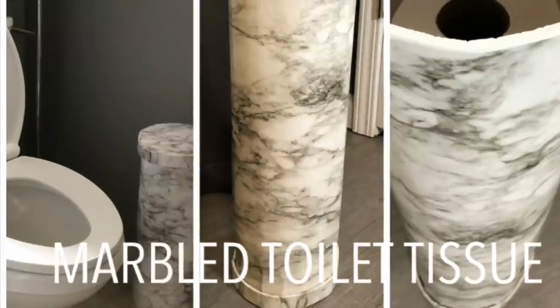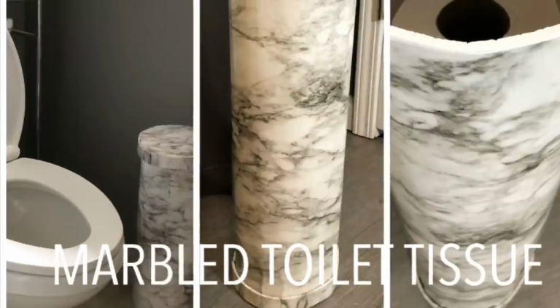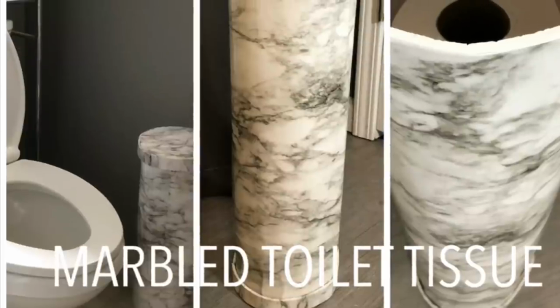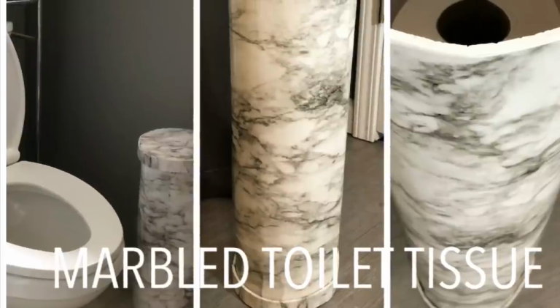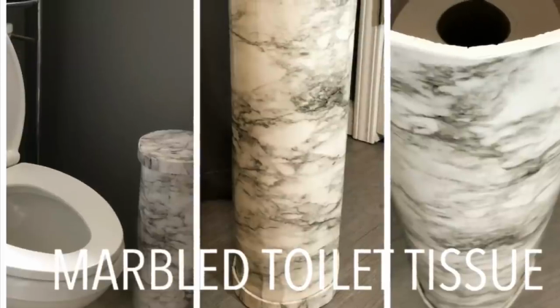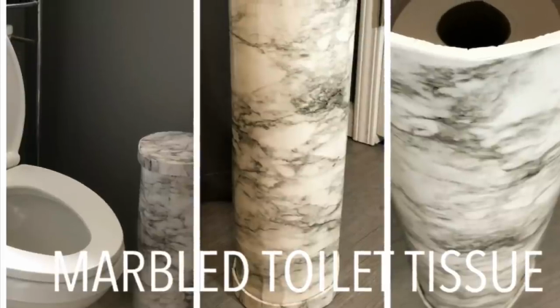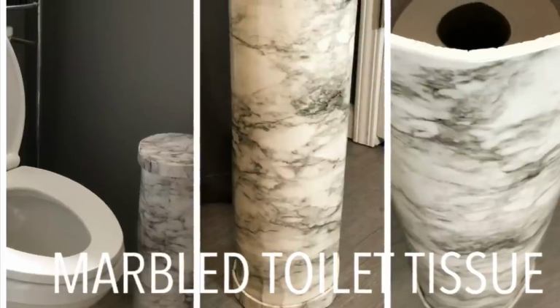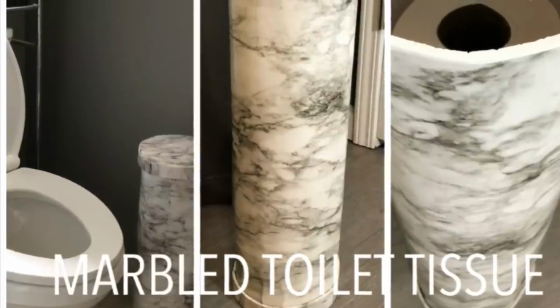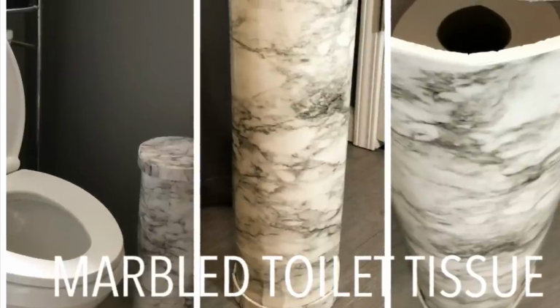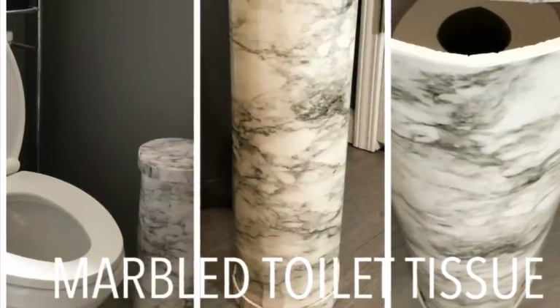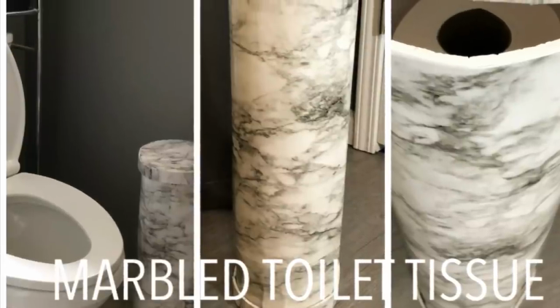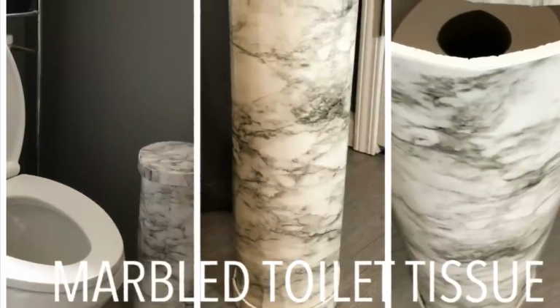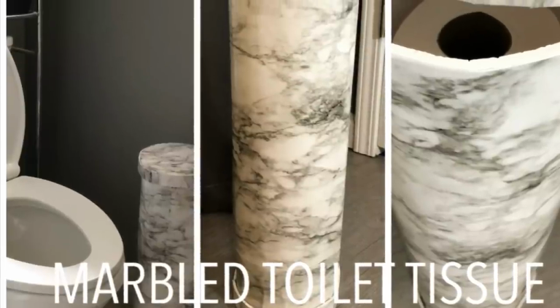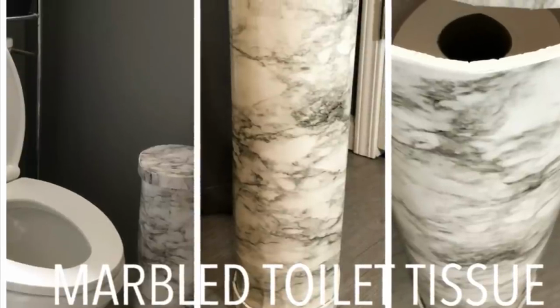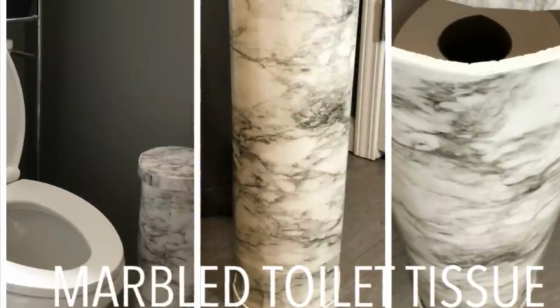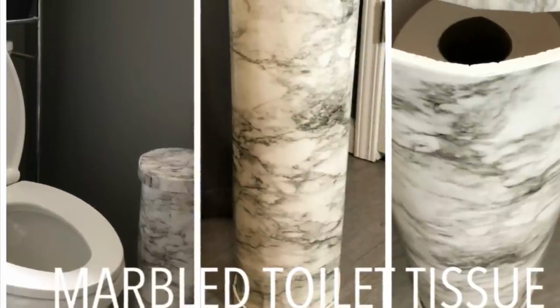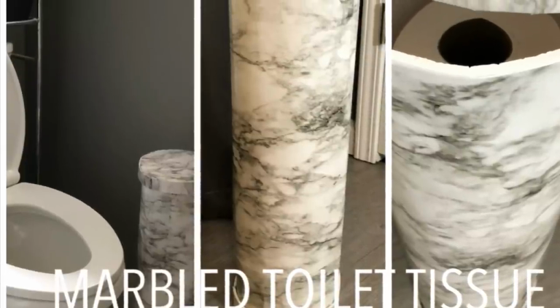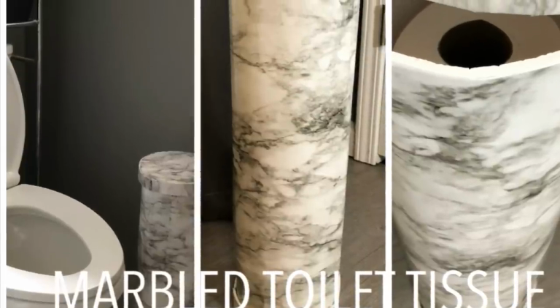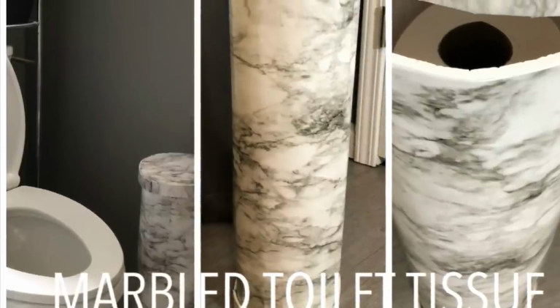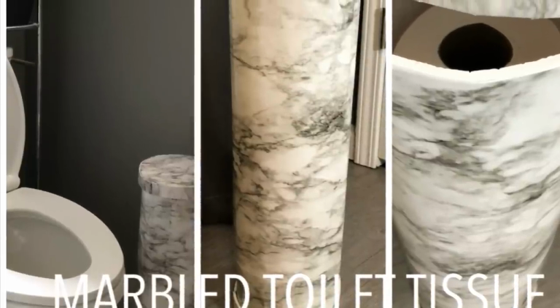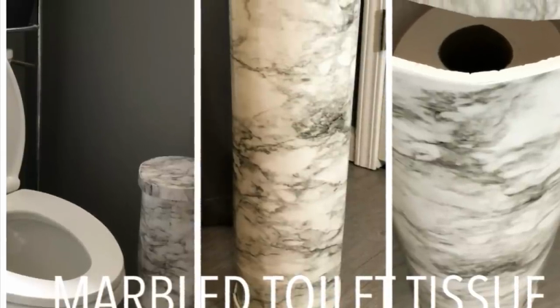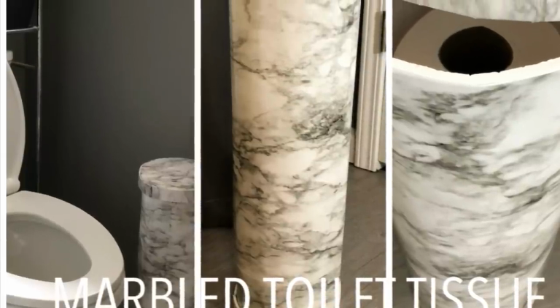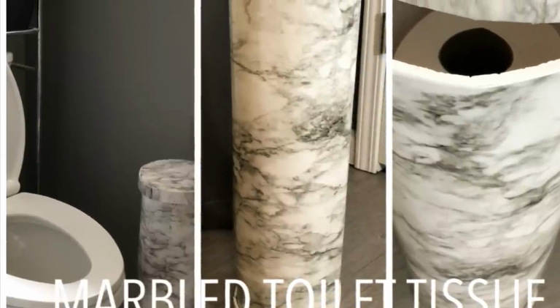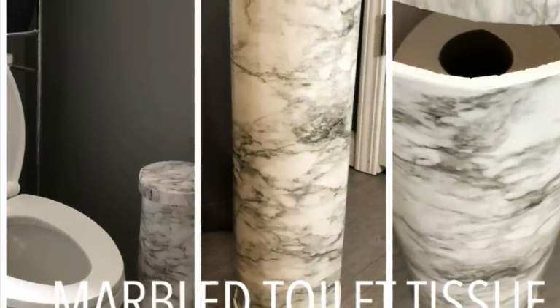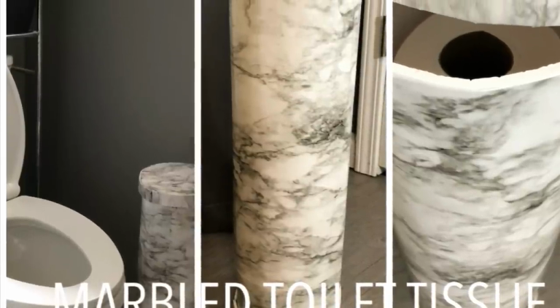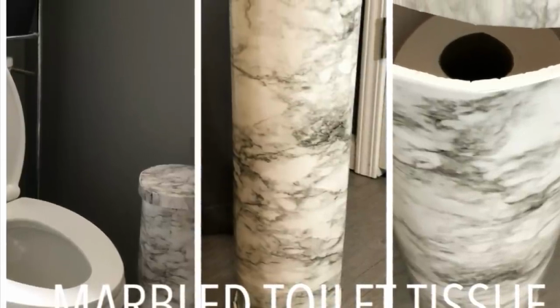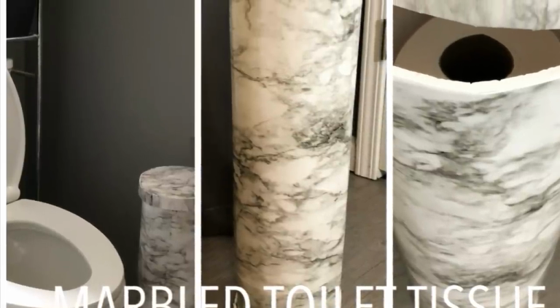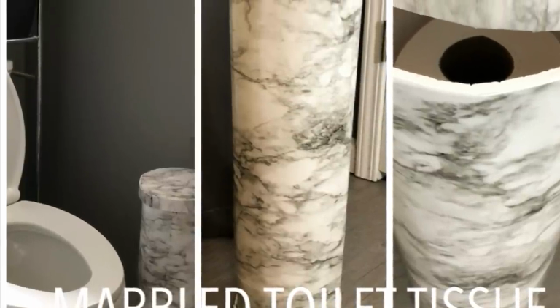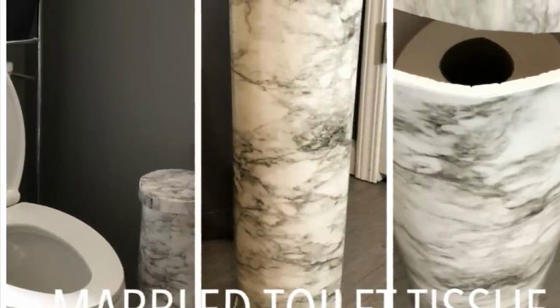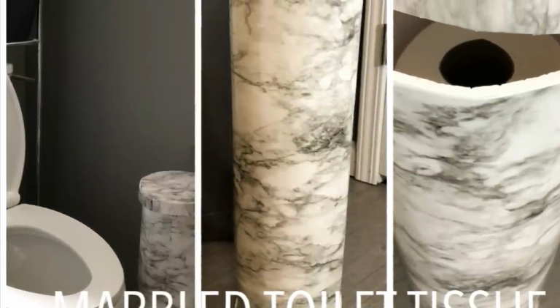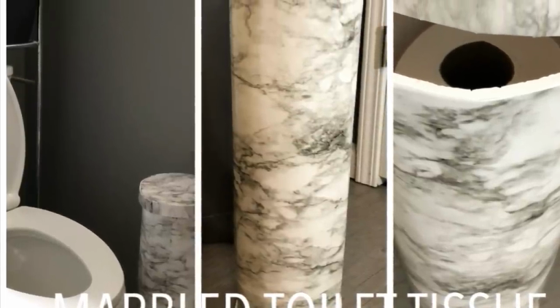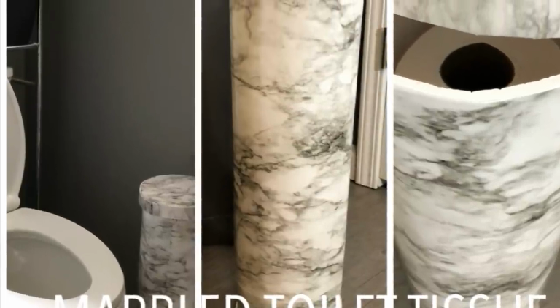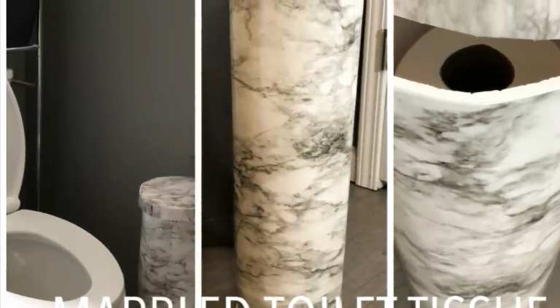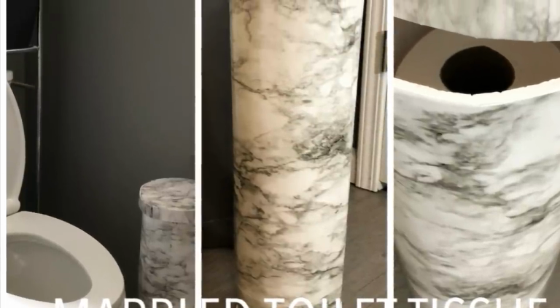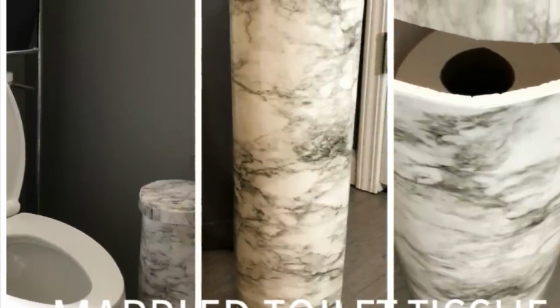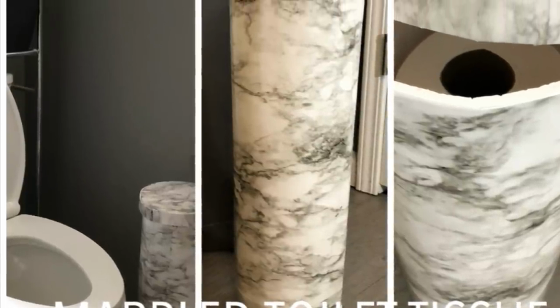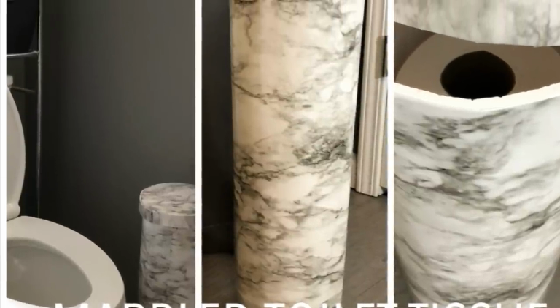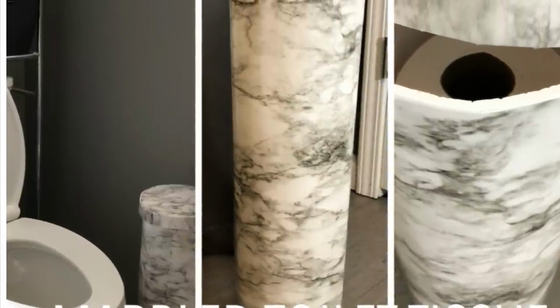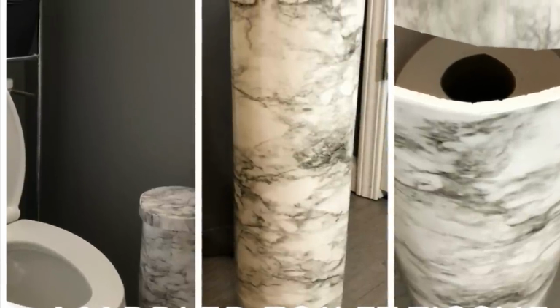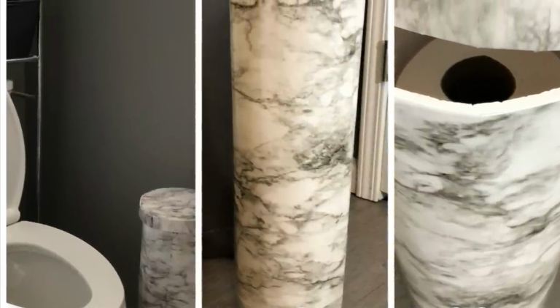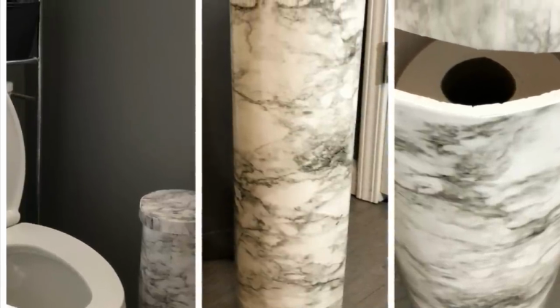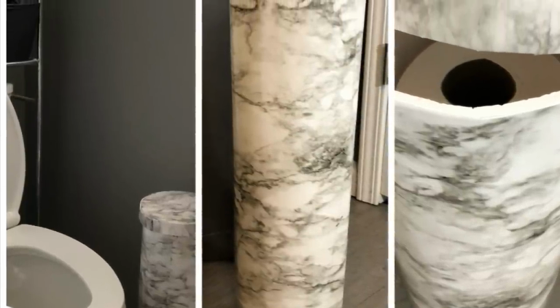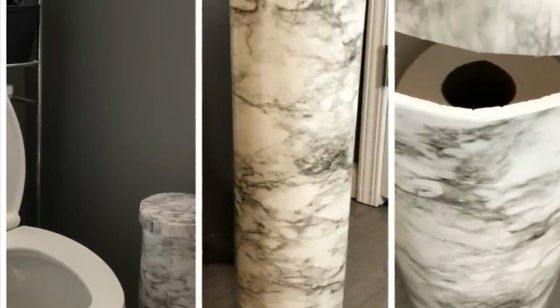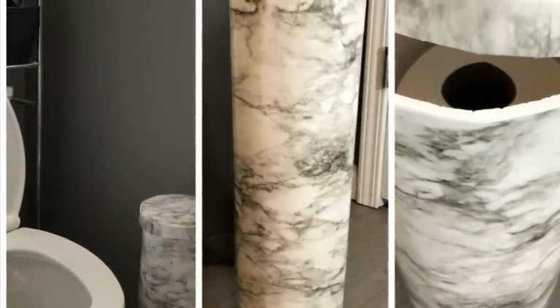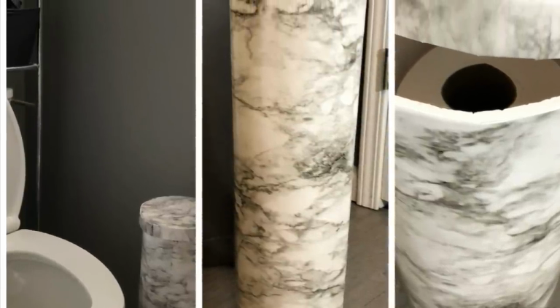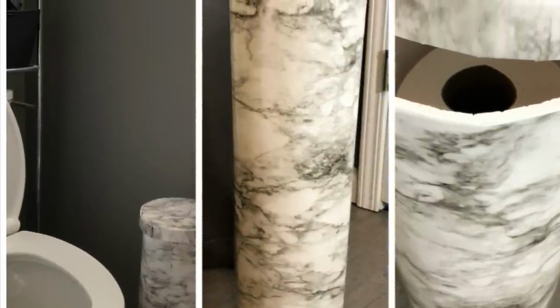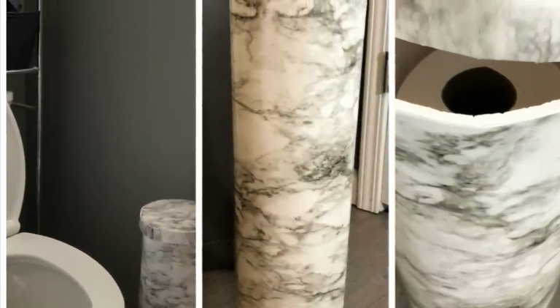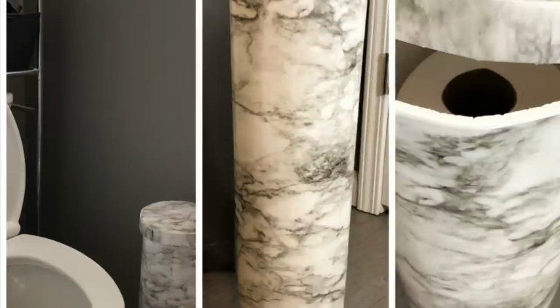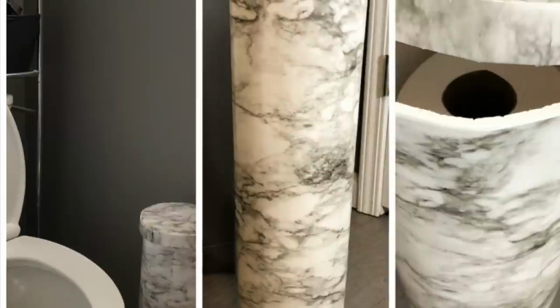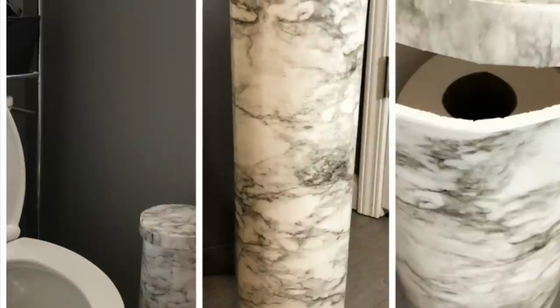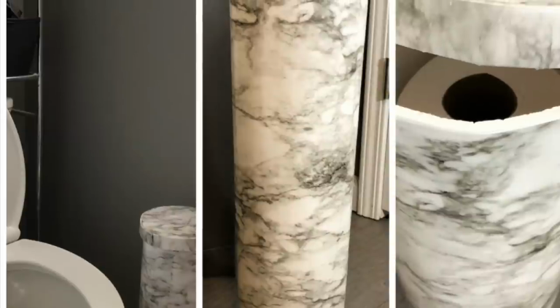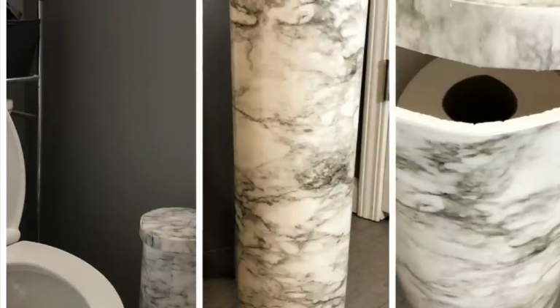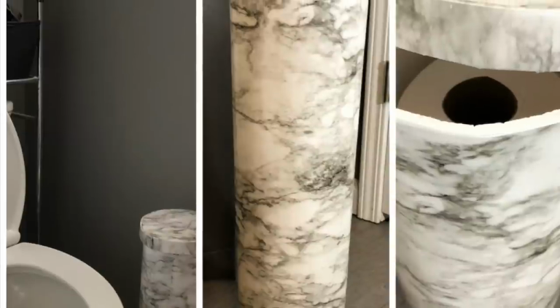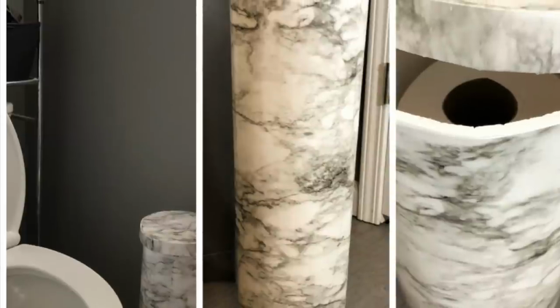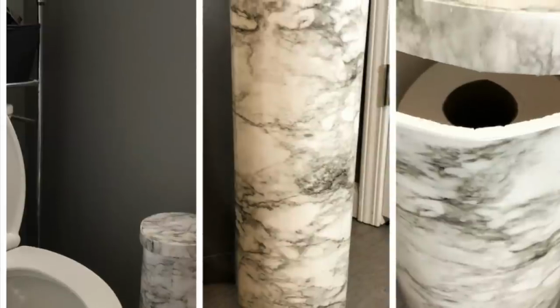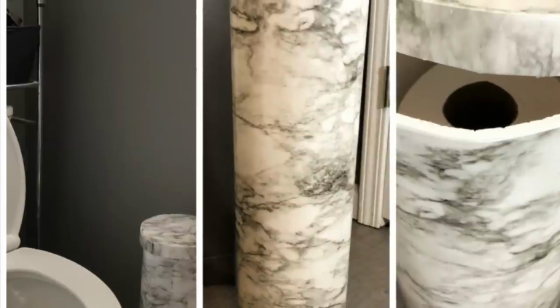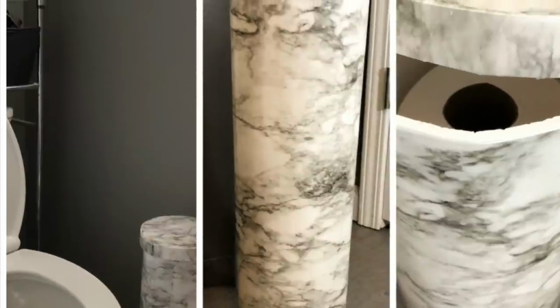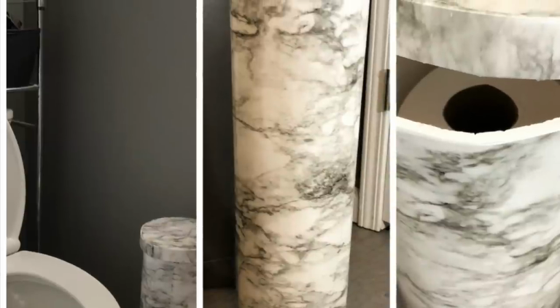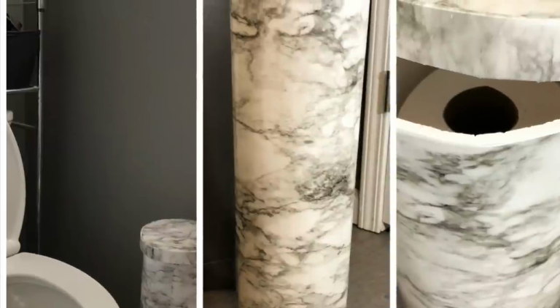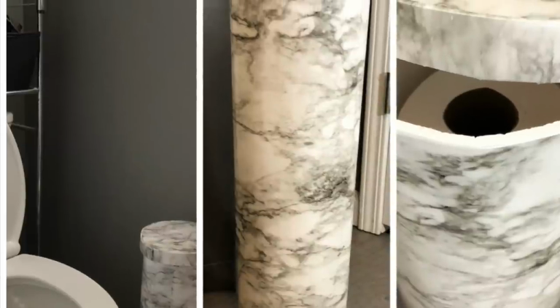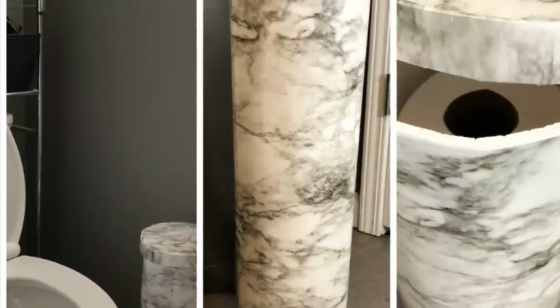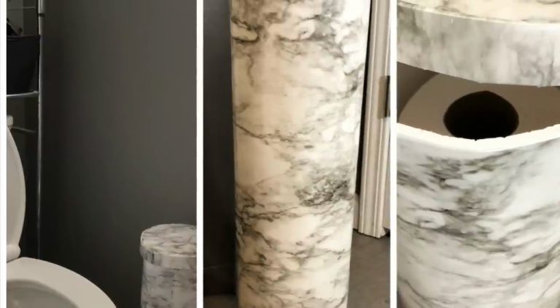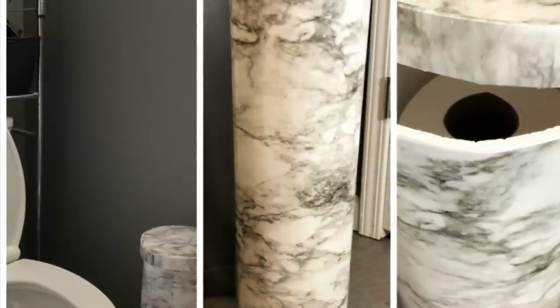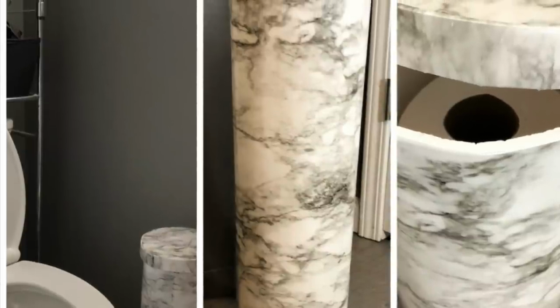For this video I have created a marble toilet tissue holder, and if you would love to see how it was created, stay tuned.